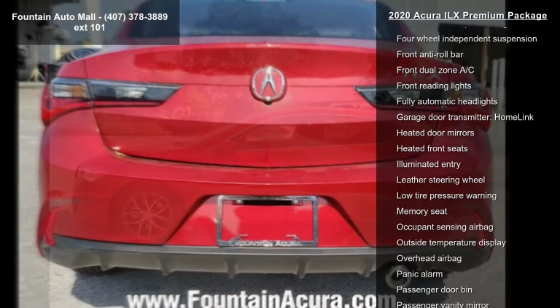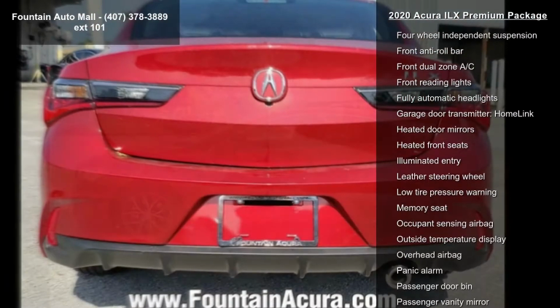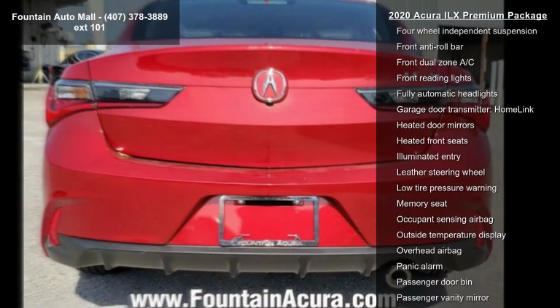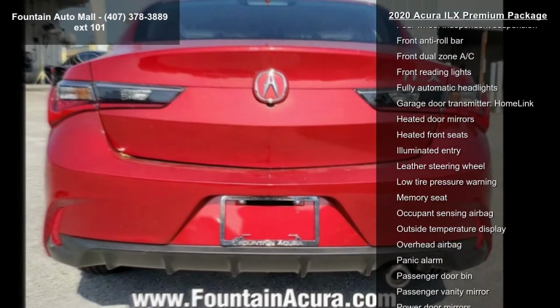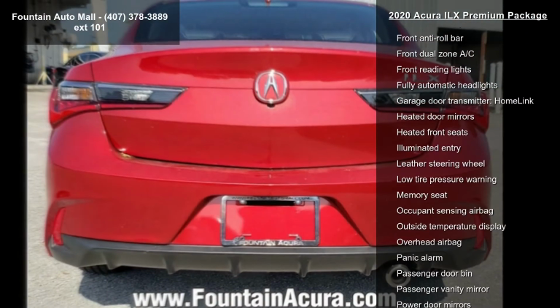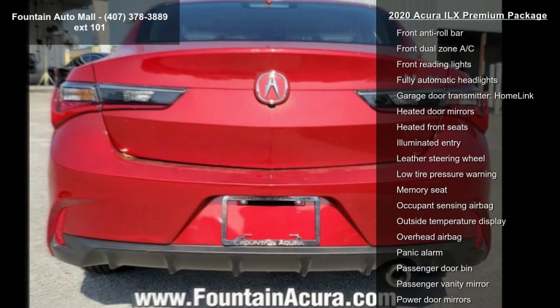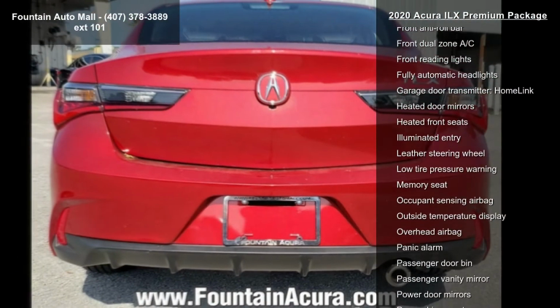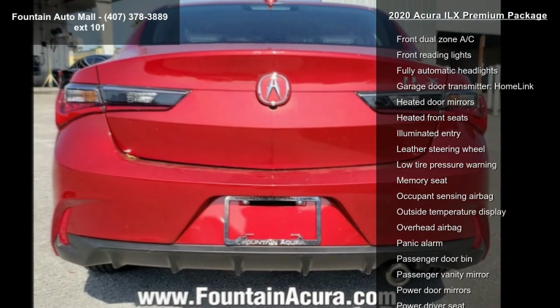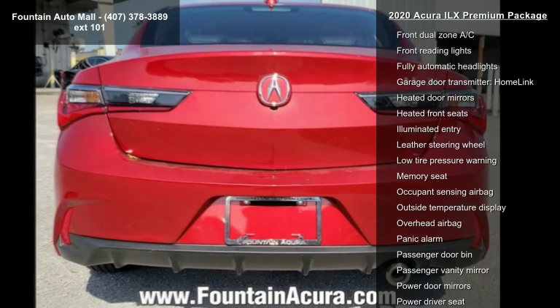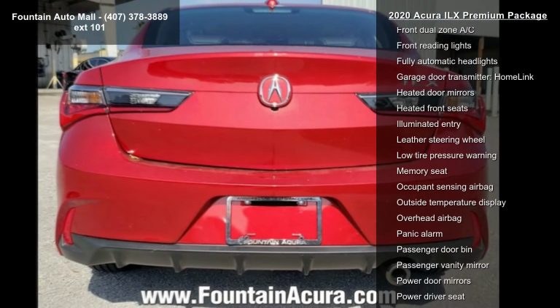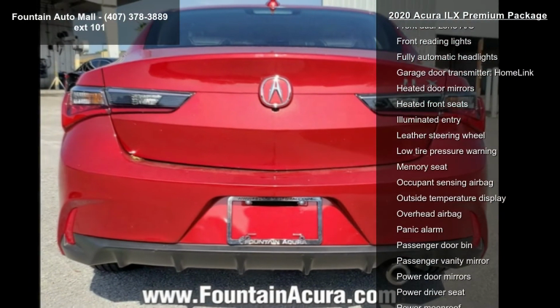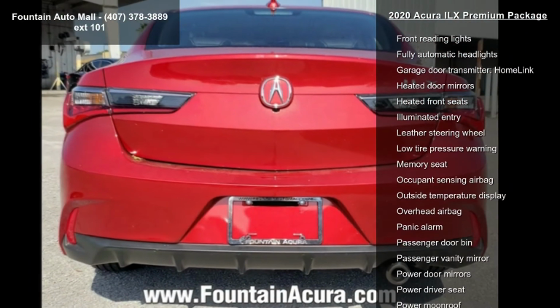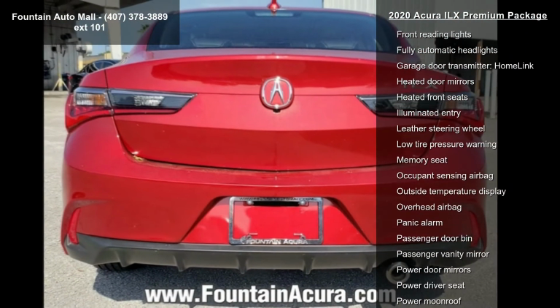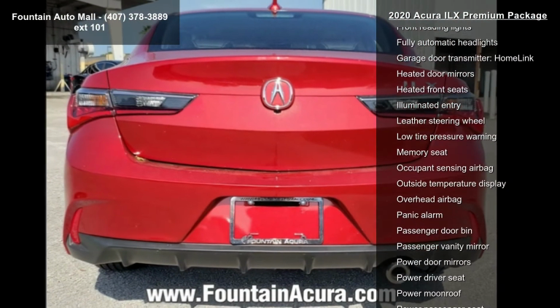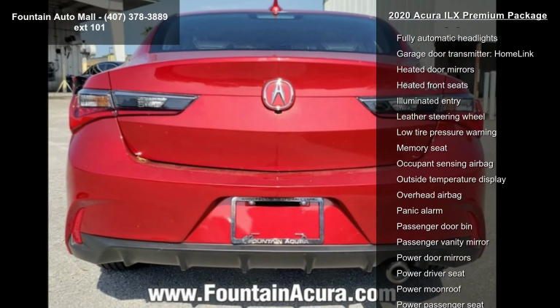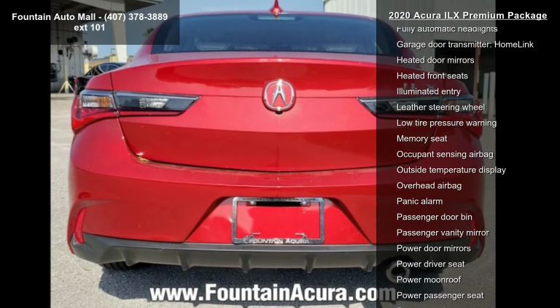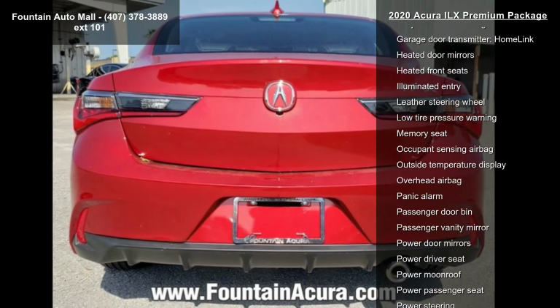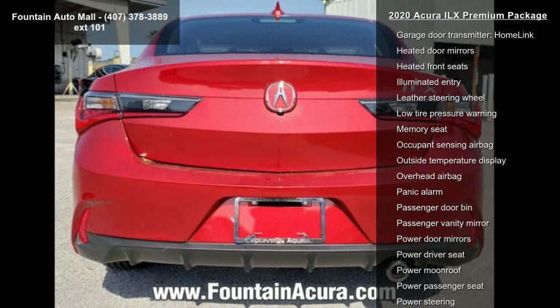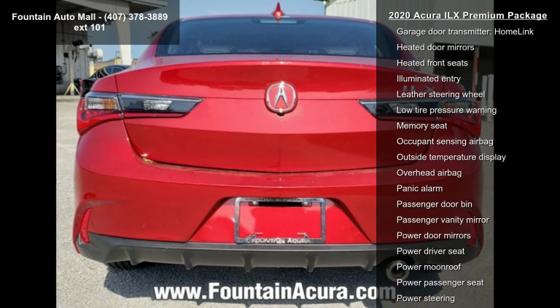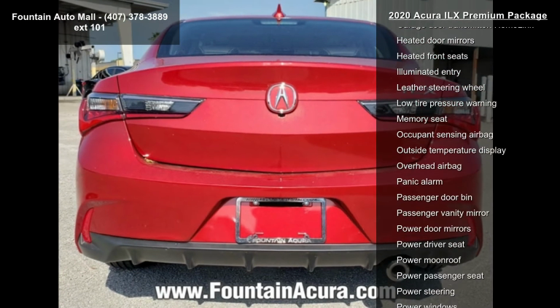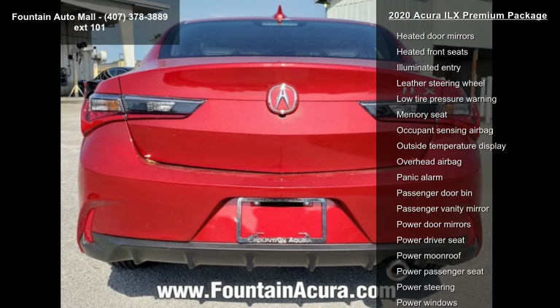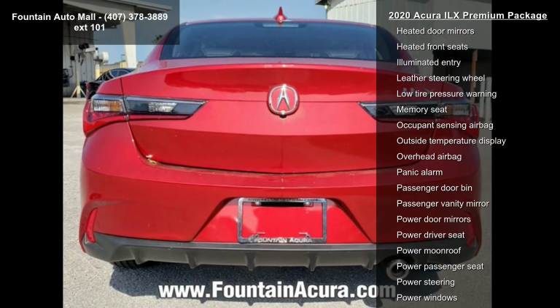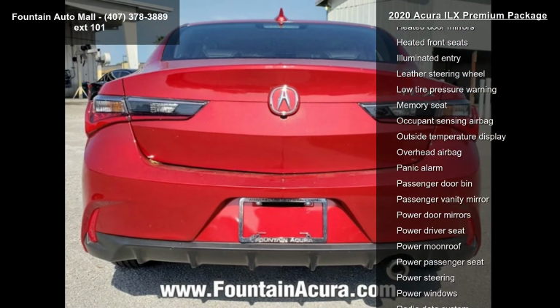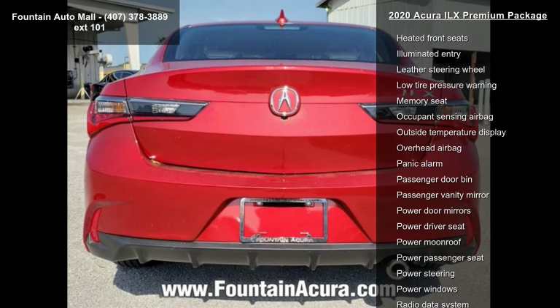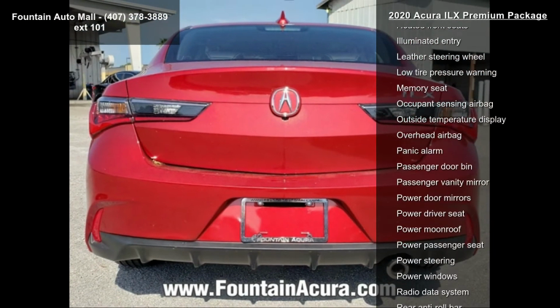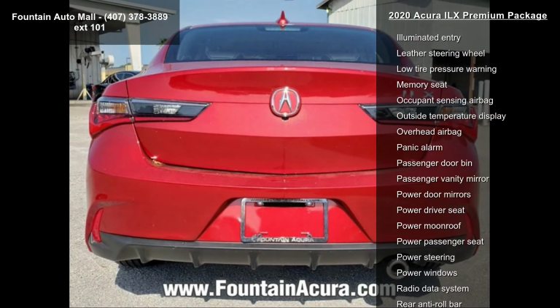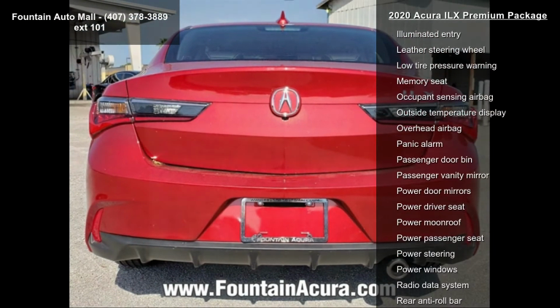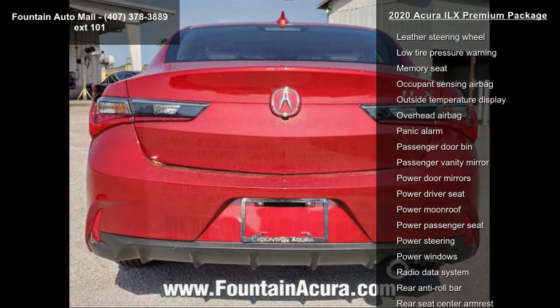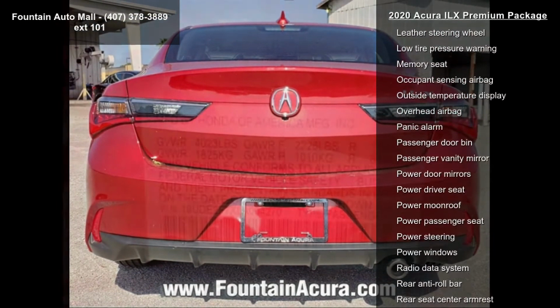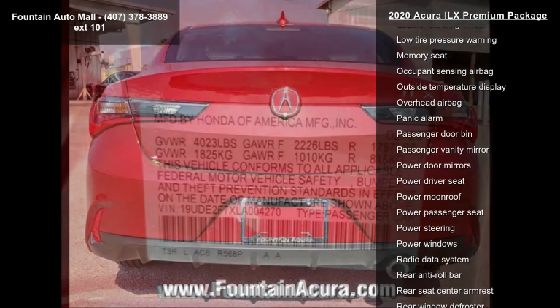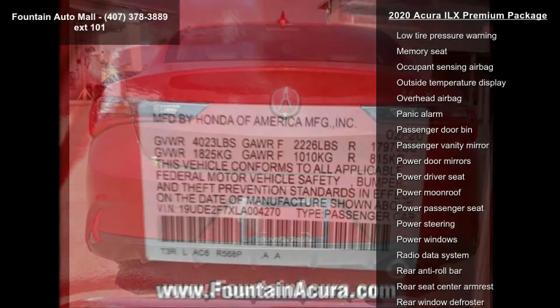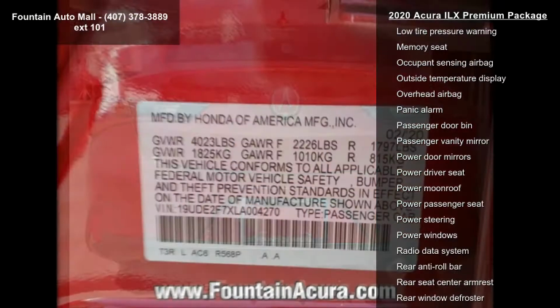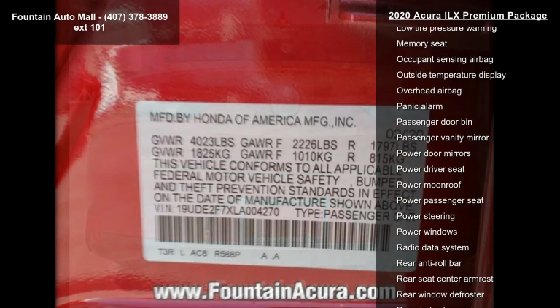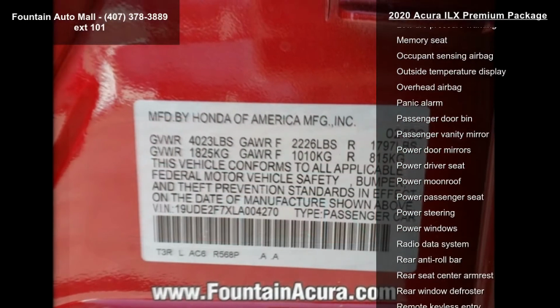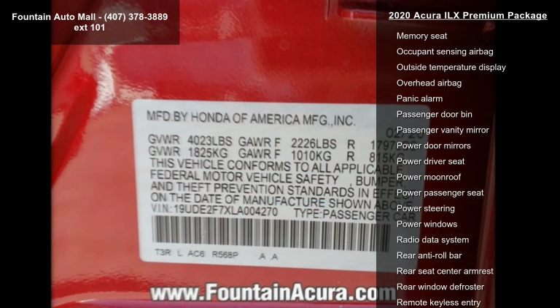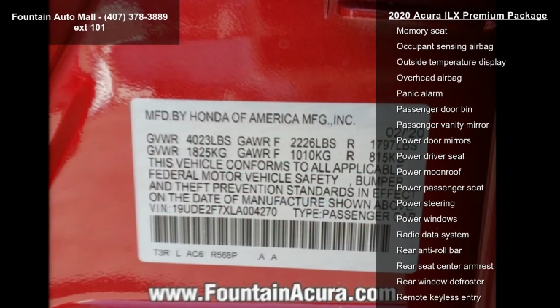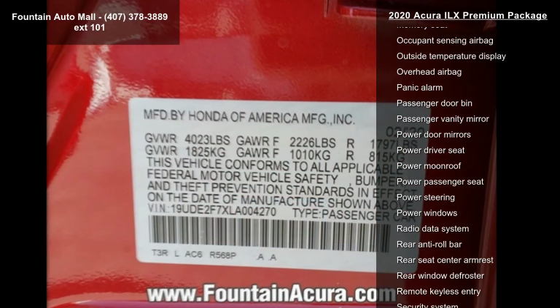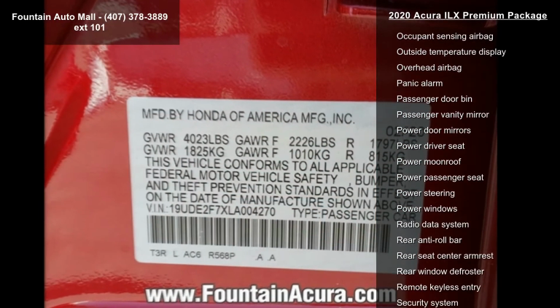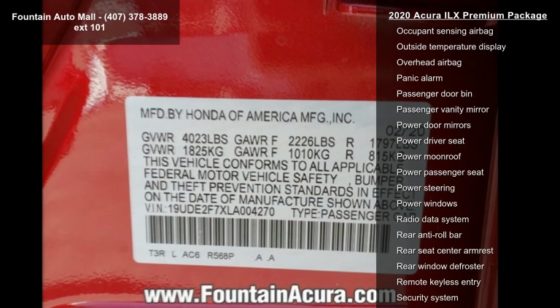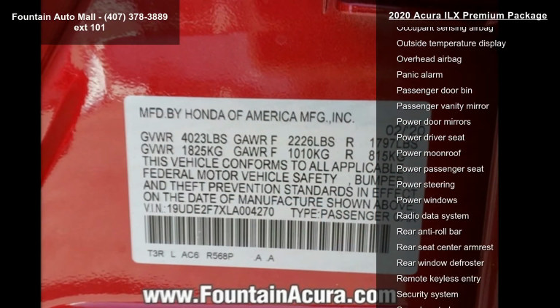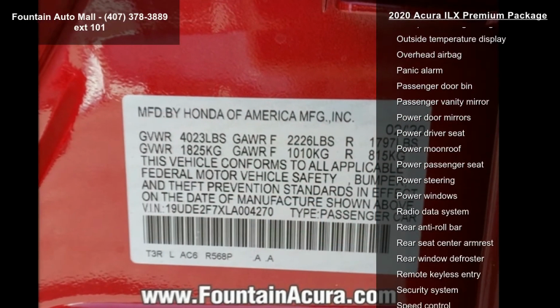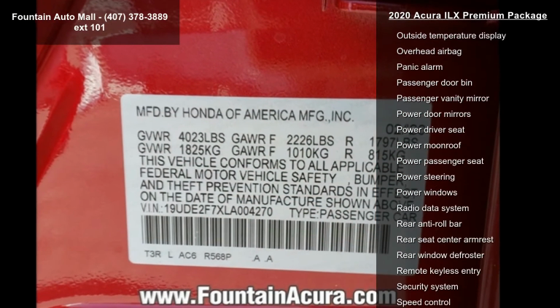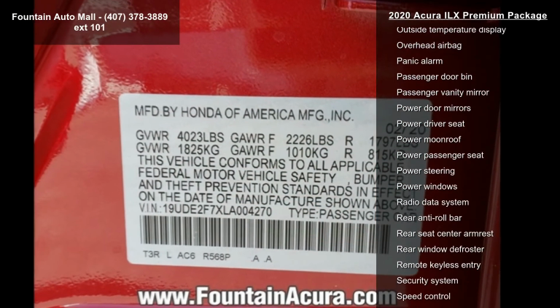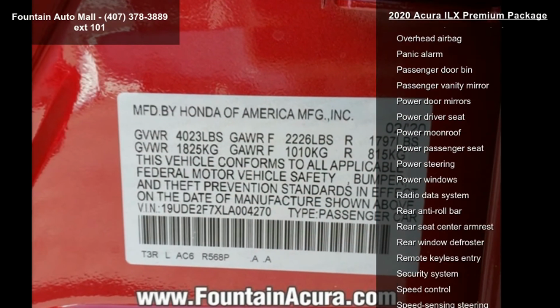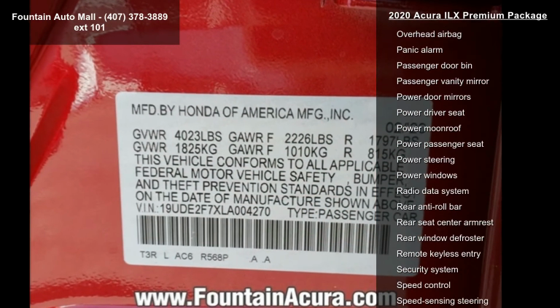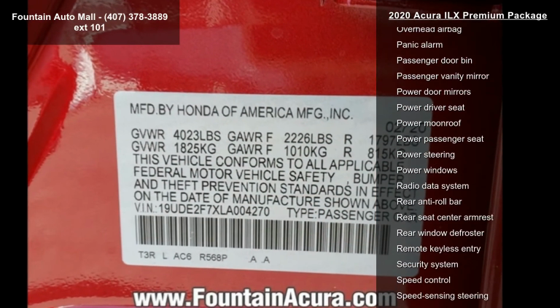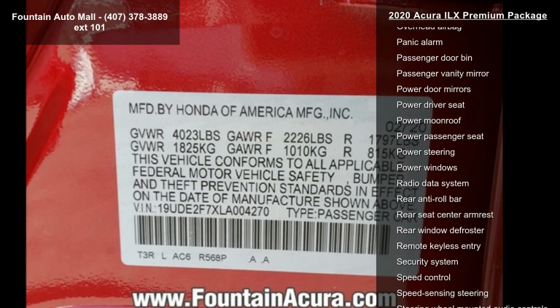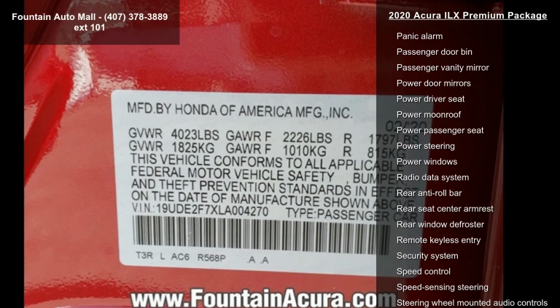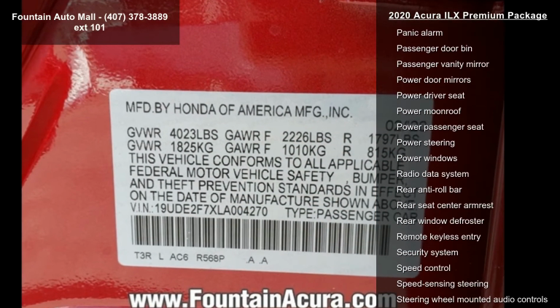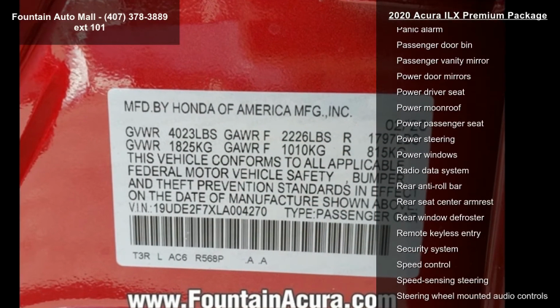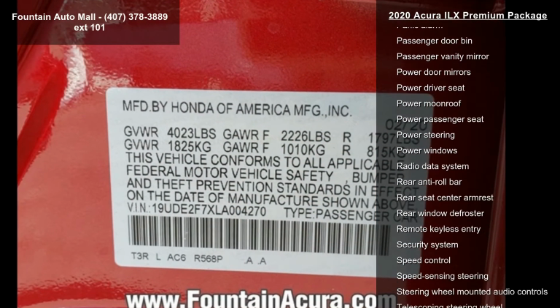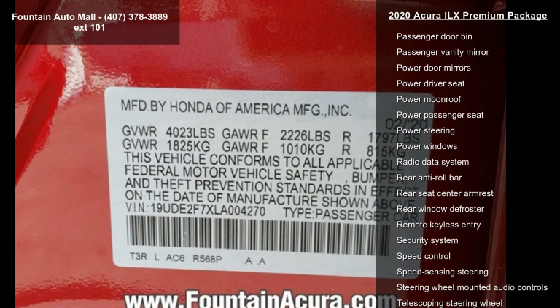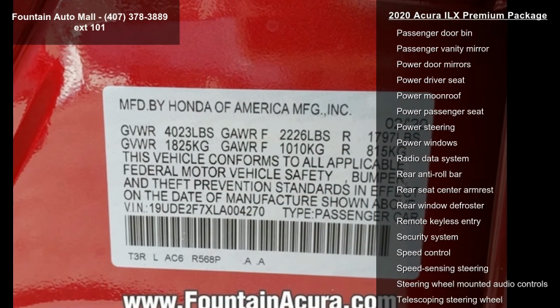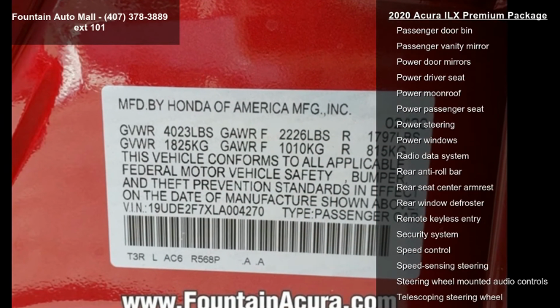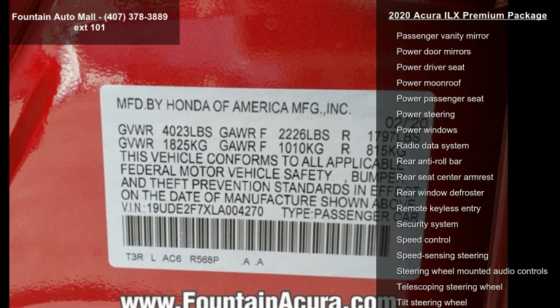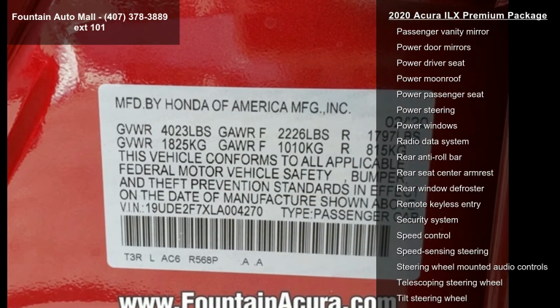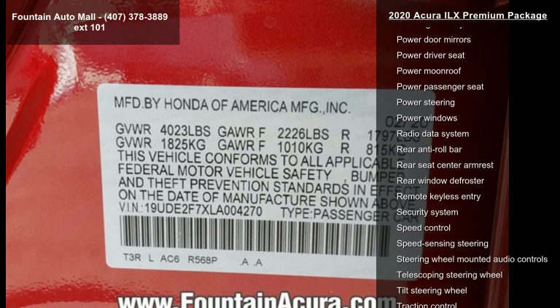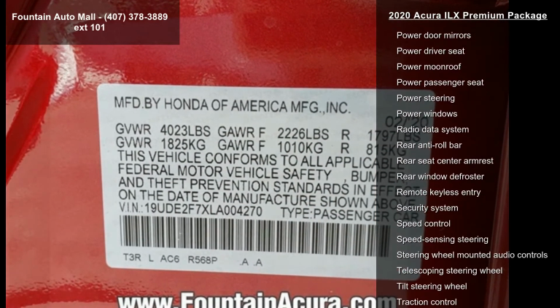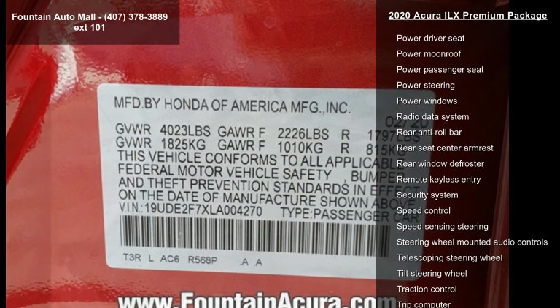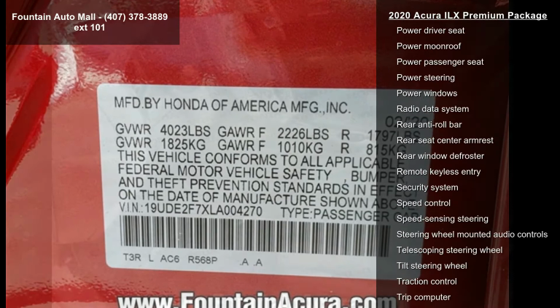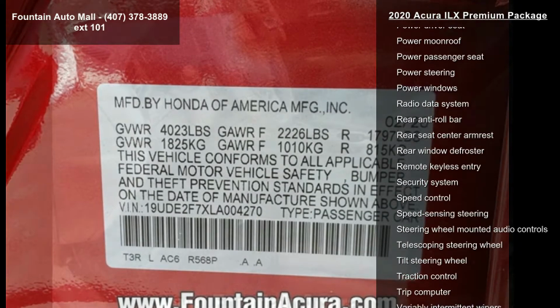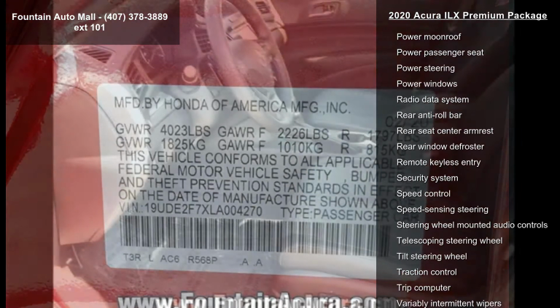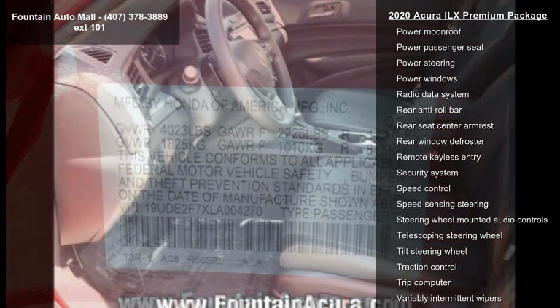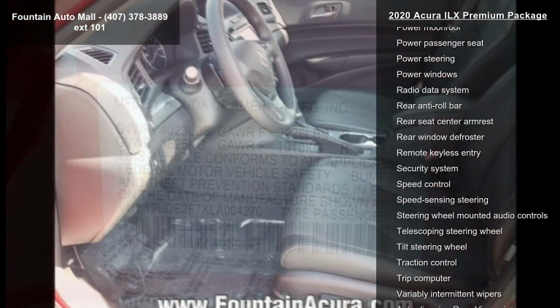Additional features include air conditioning, electronic stability control, front bucket seats, front center armrest, and leather shift knob.